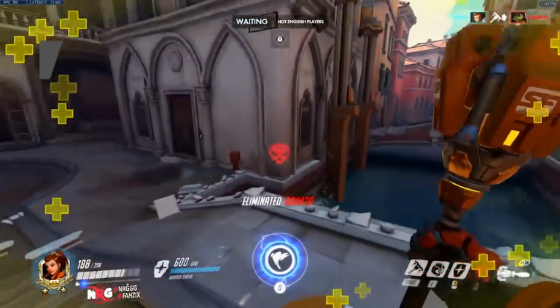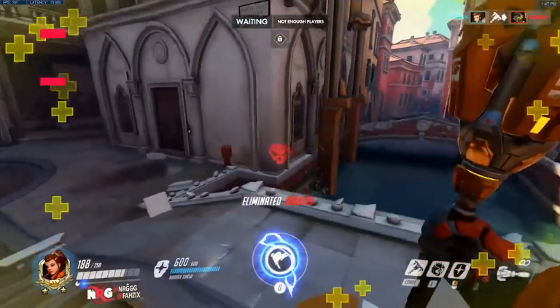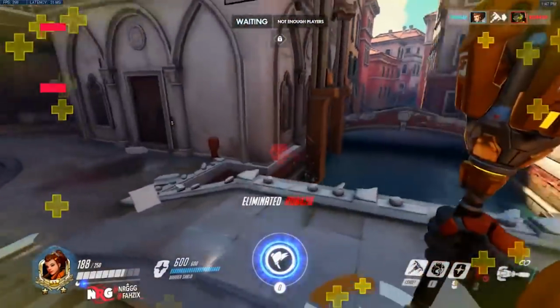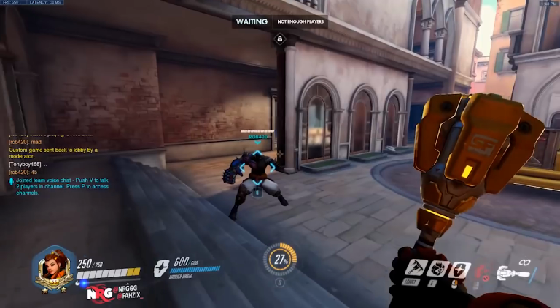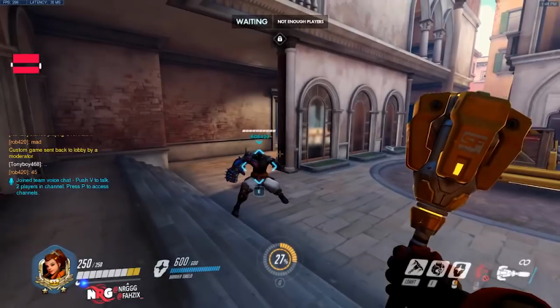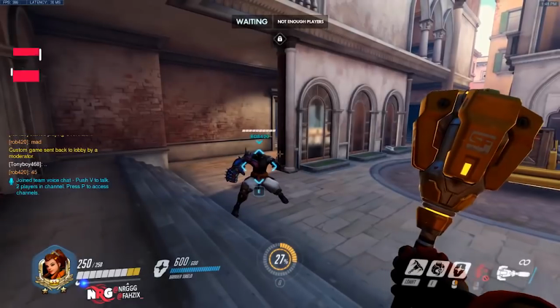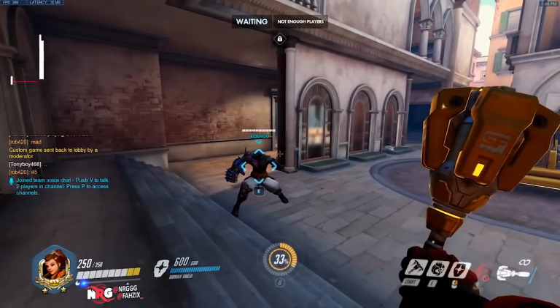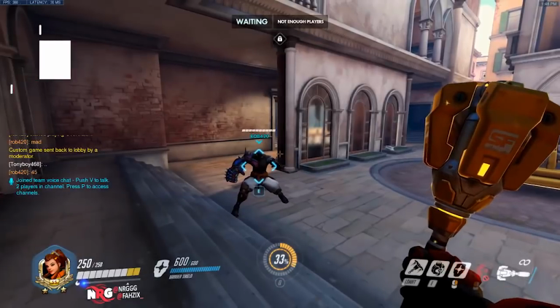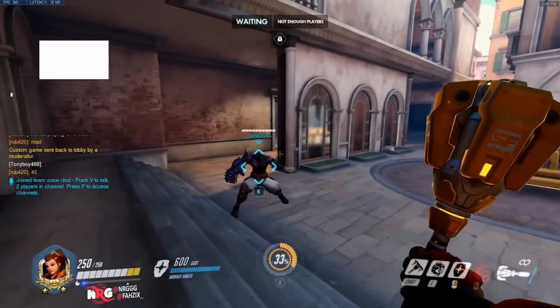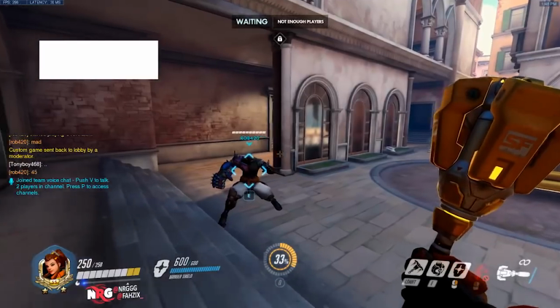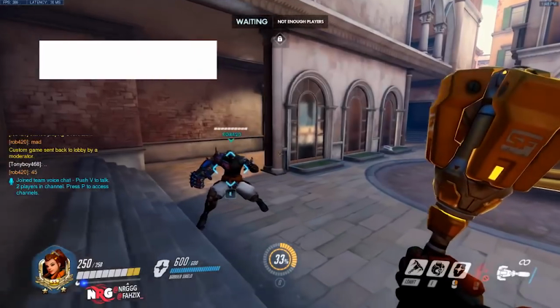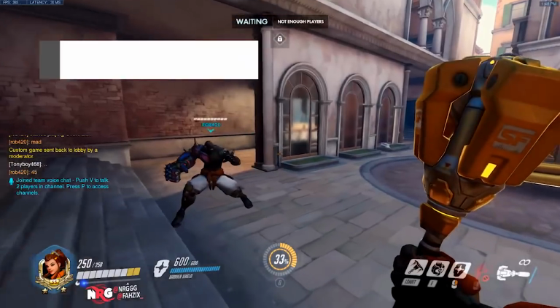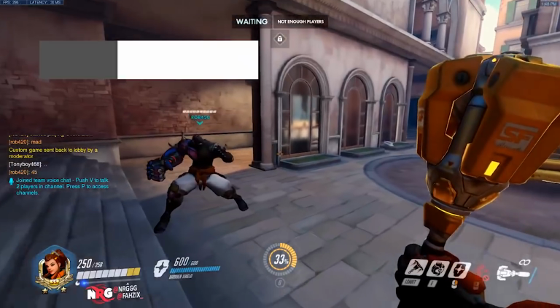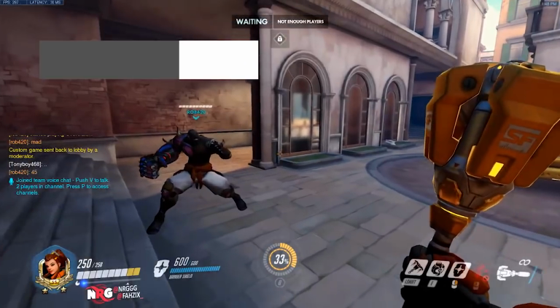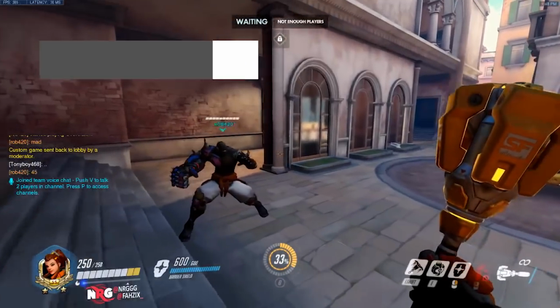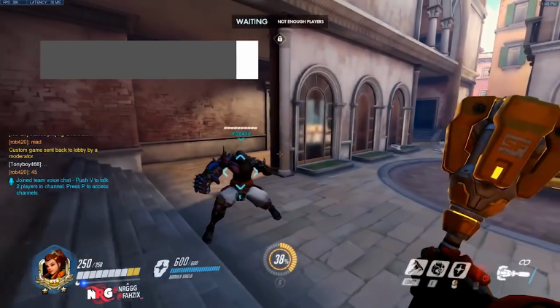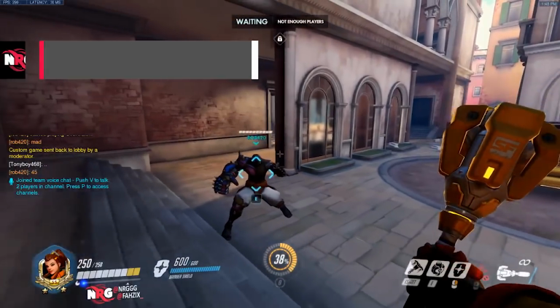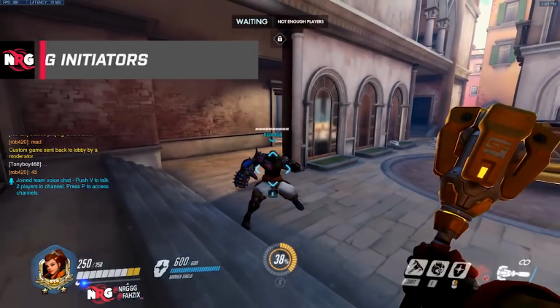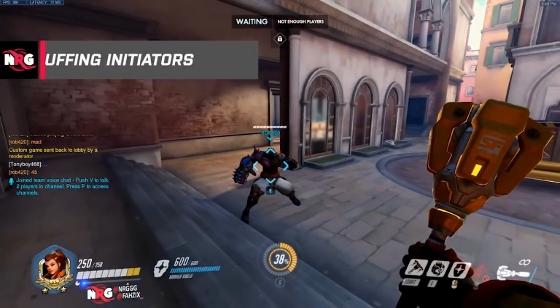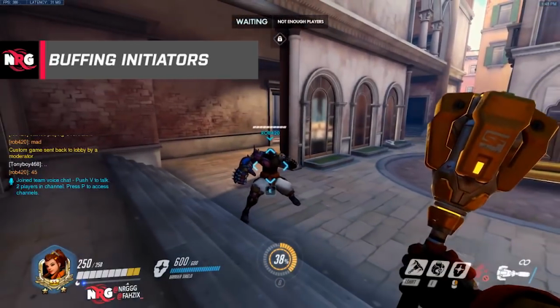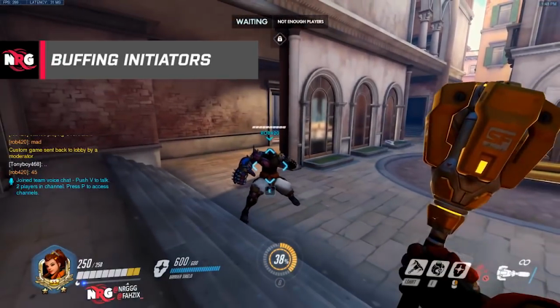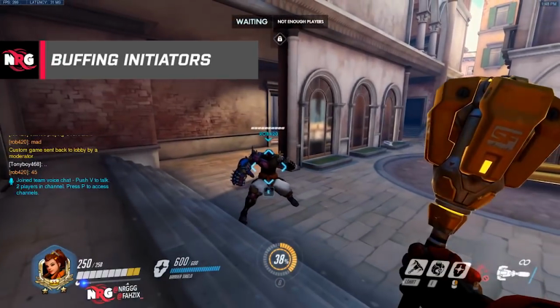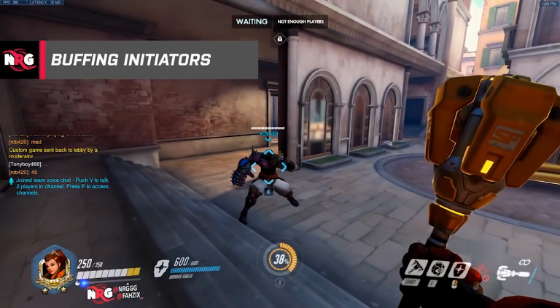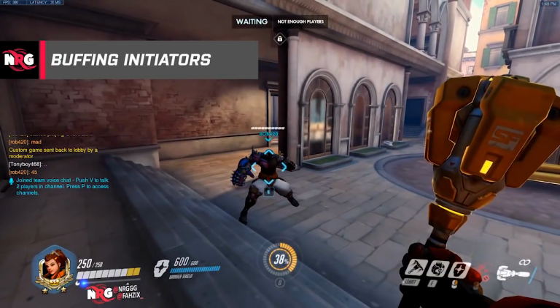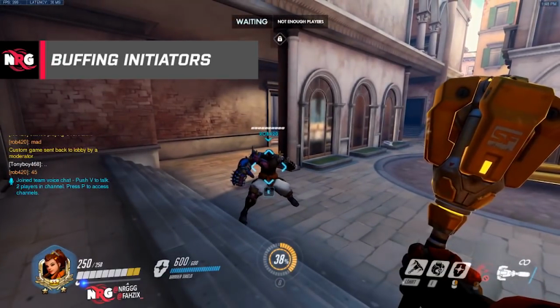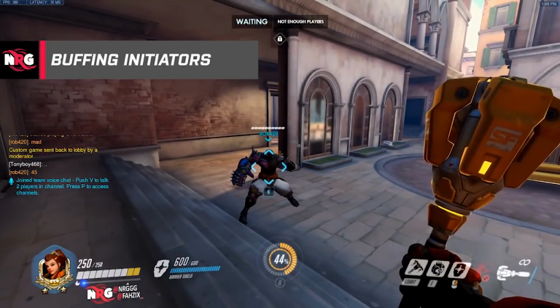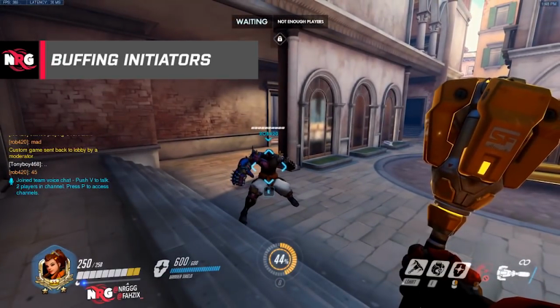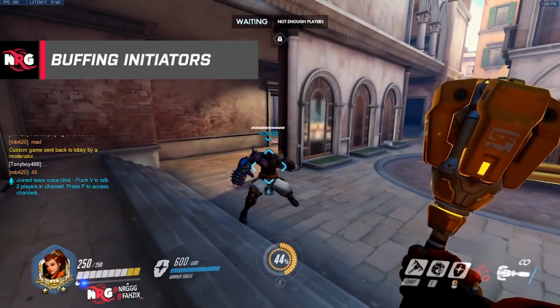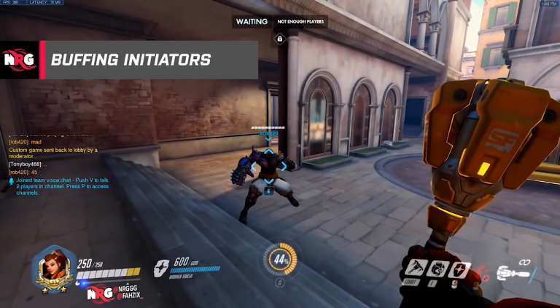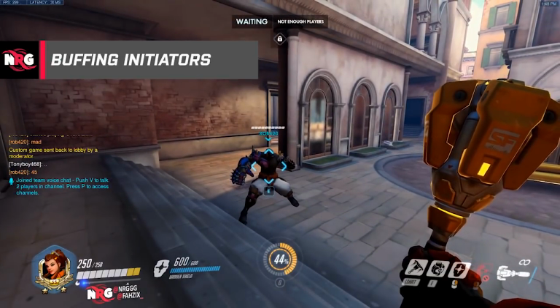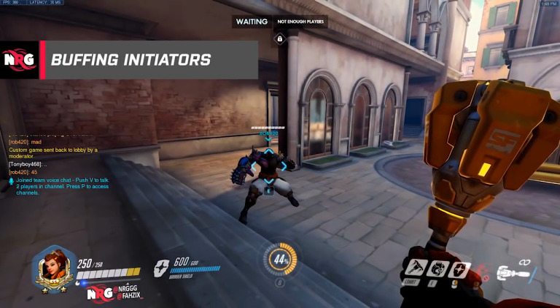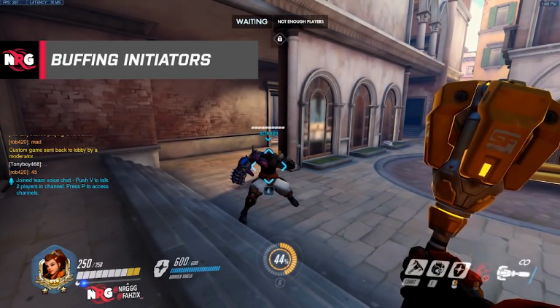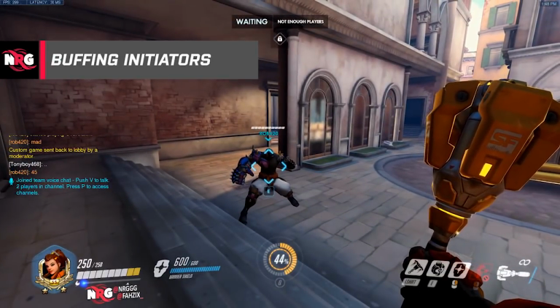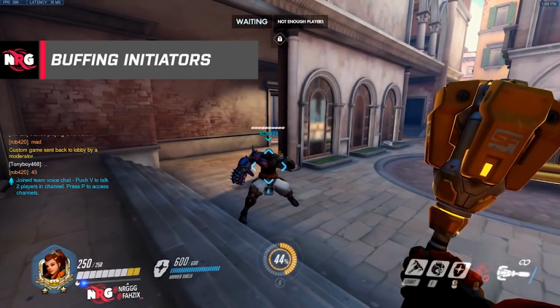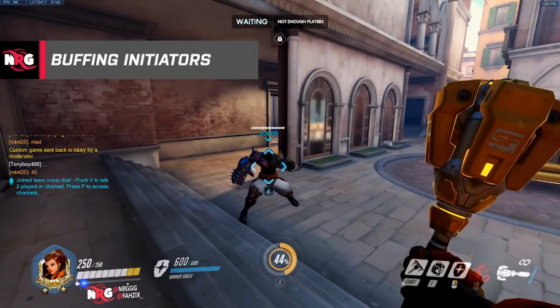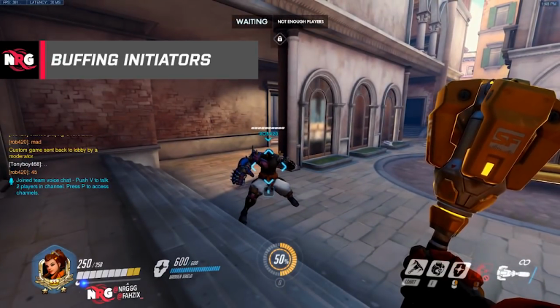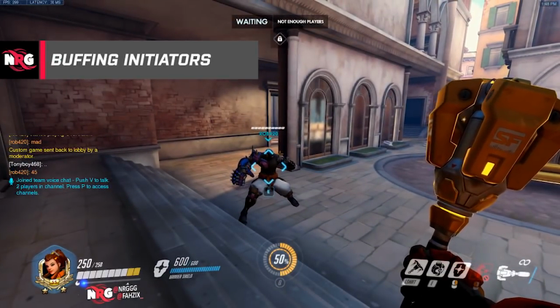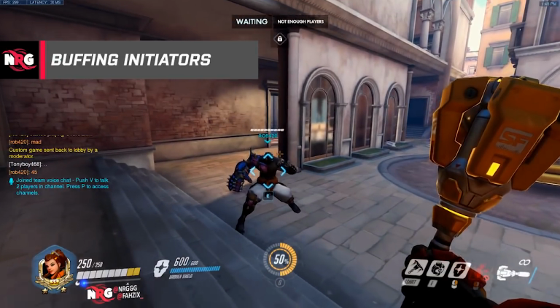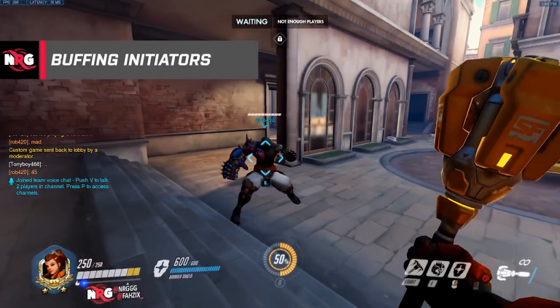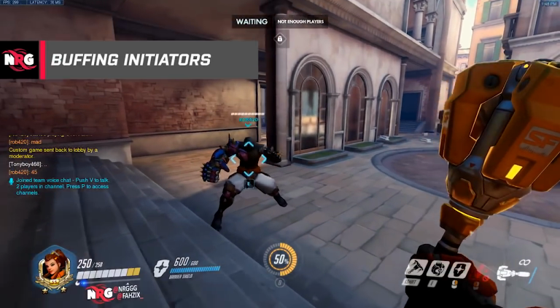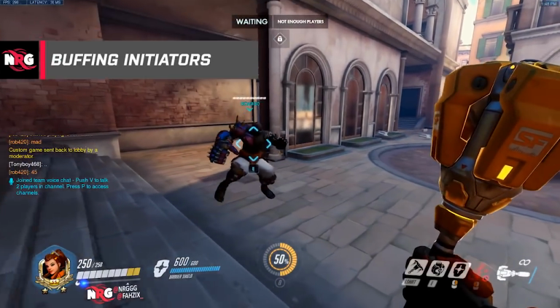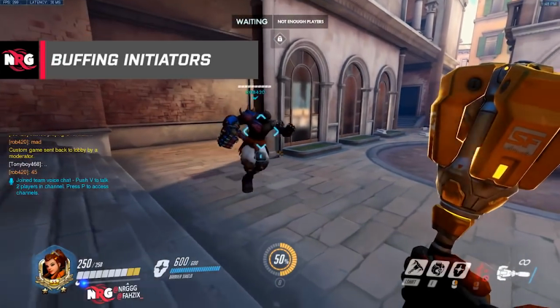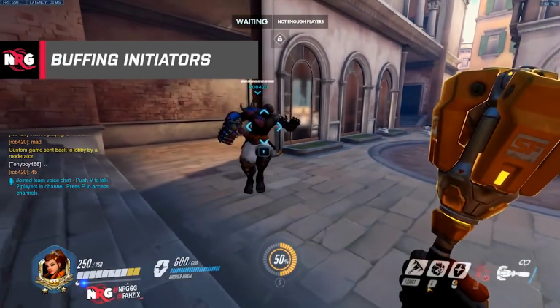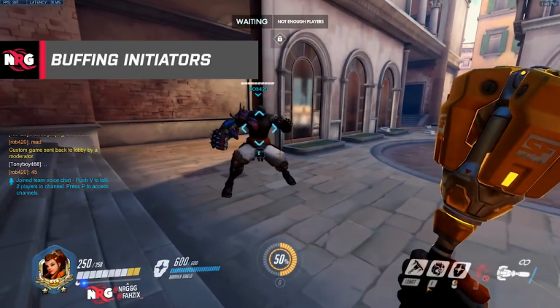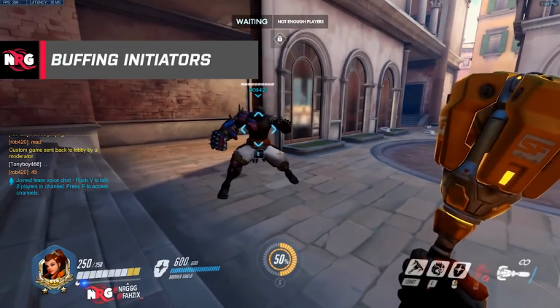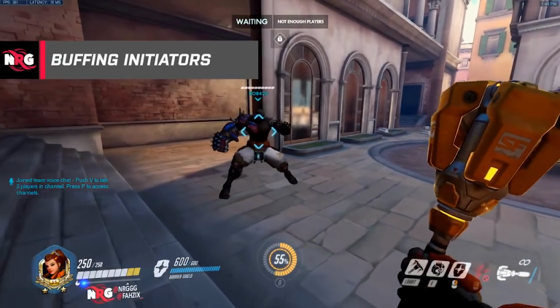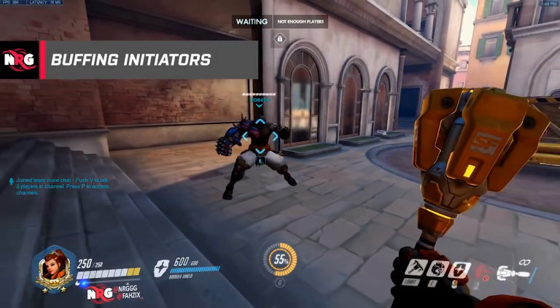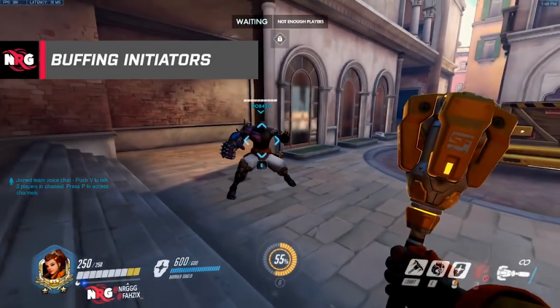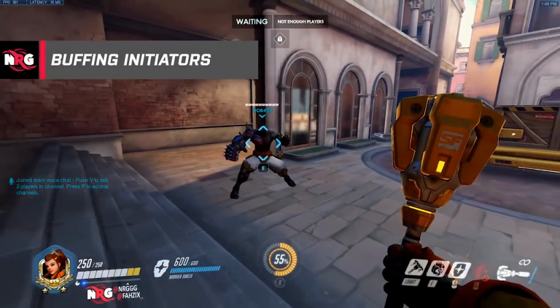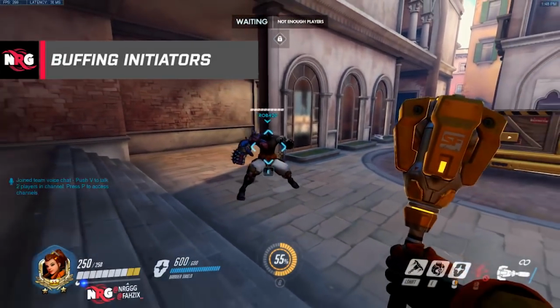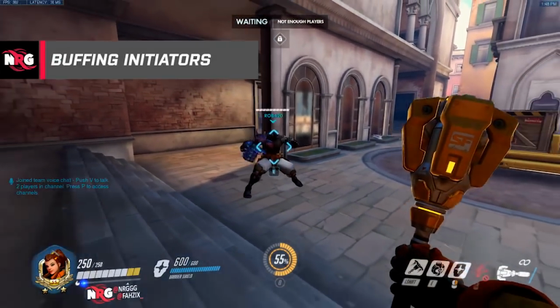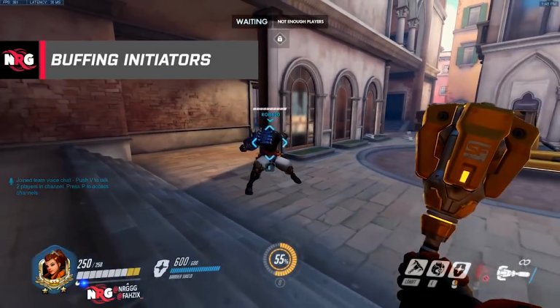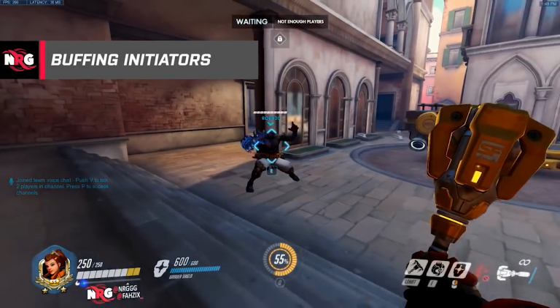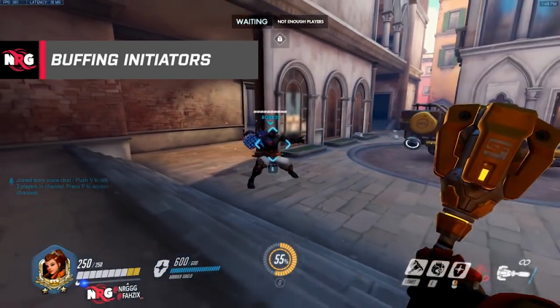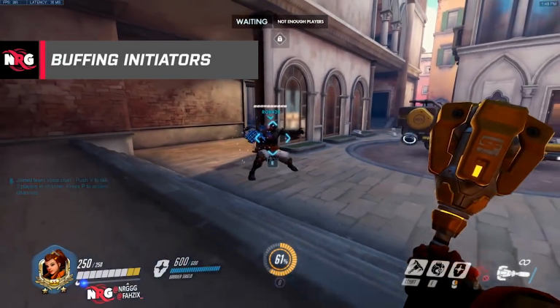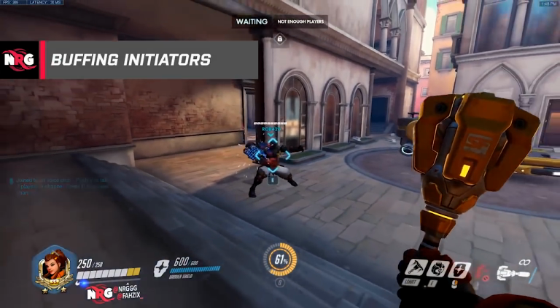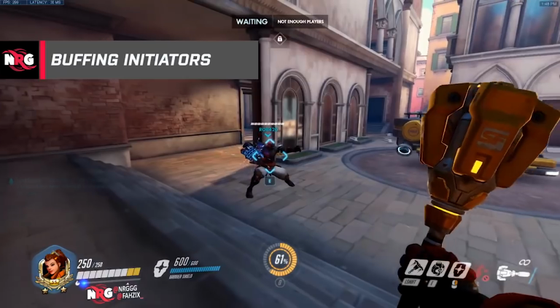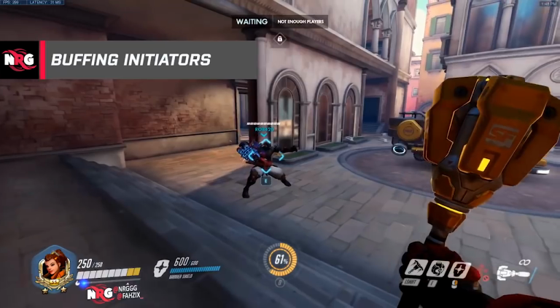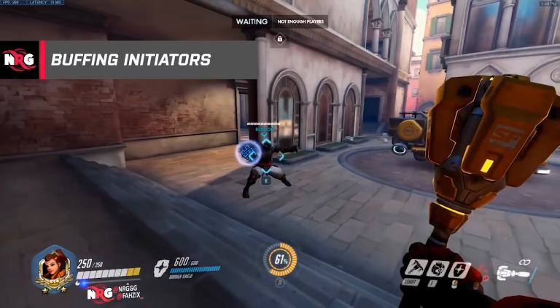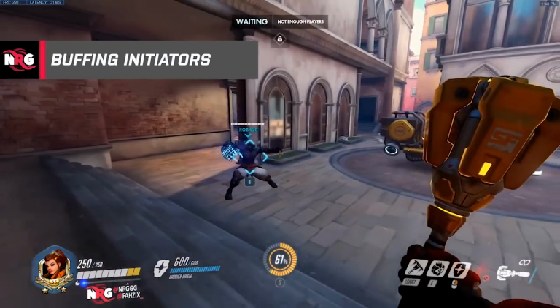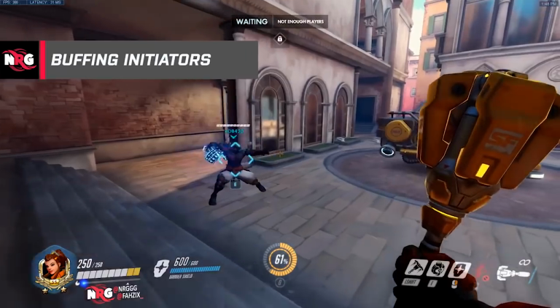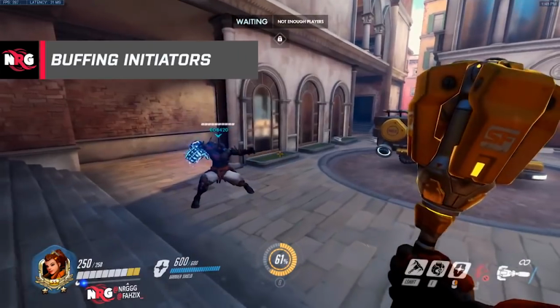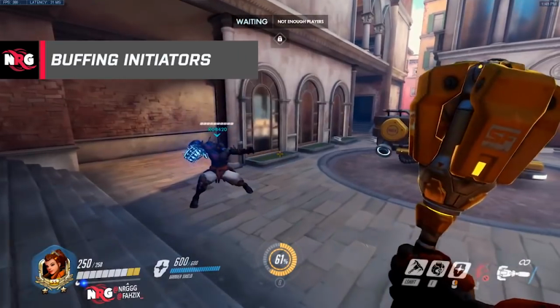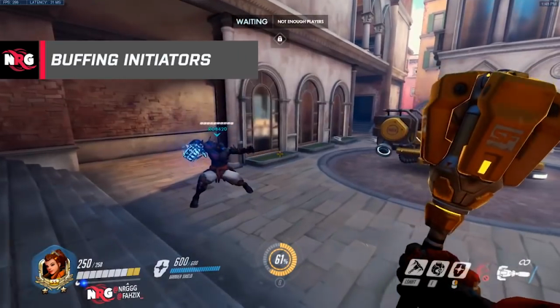You can give initiators like Doomfist, or Genji, or Winston armor before they initiate, which makes them even tankier during fights.